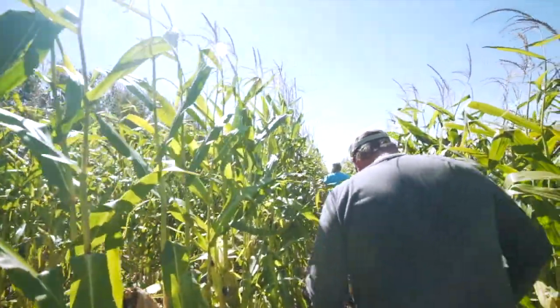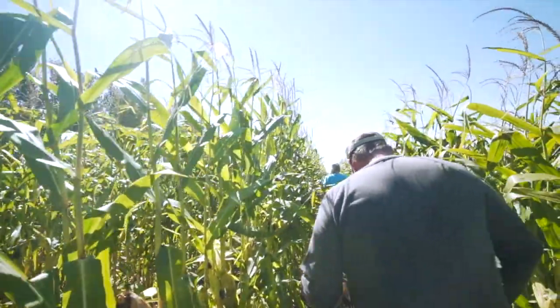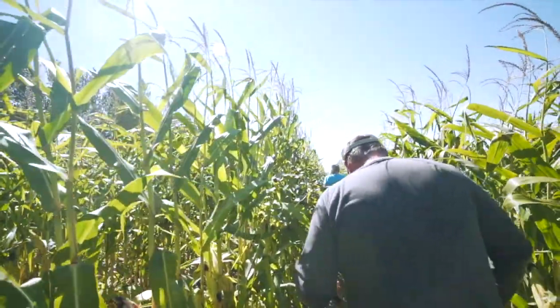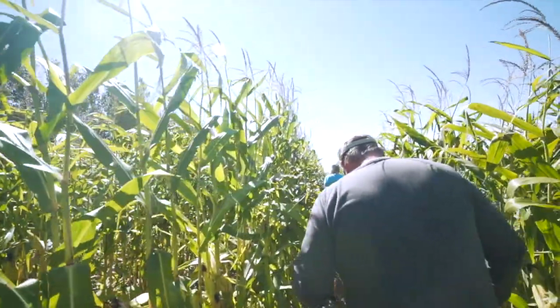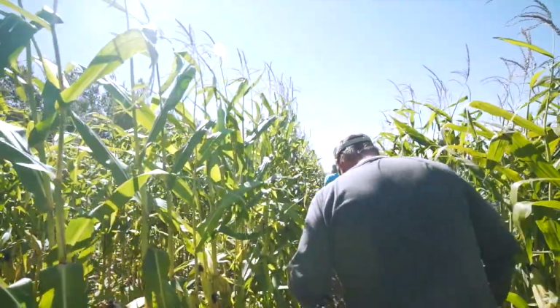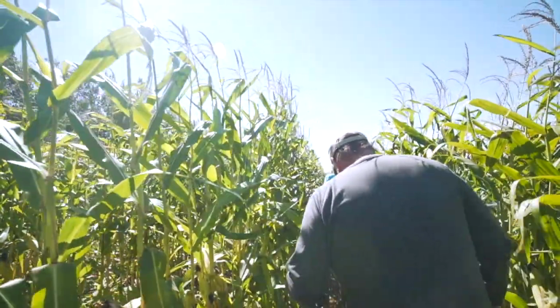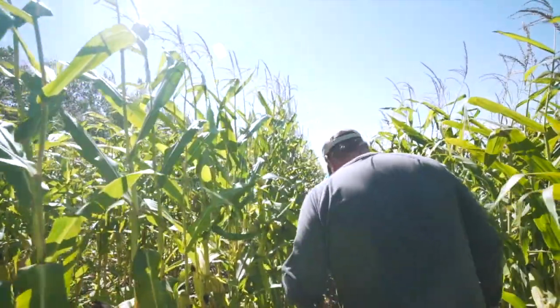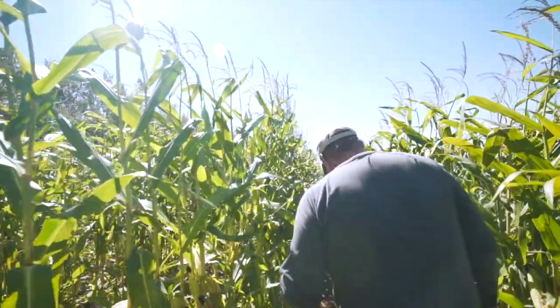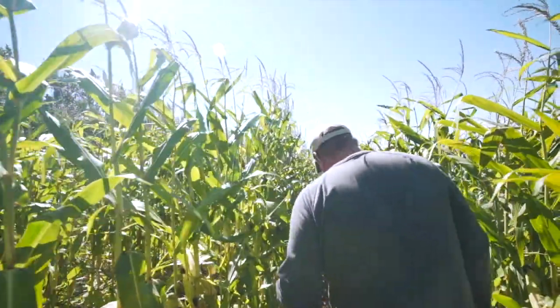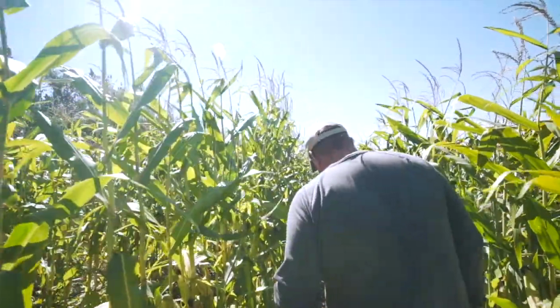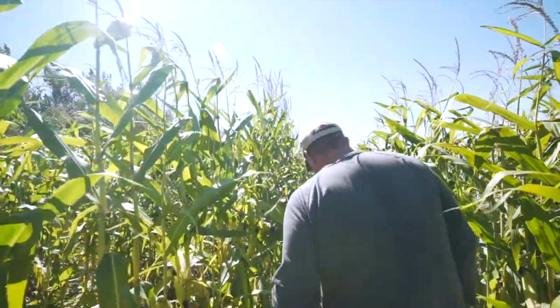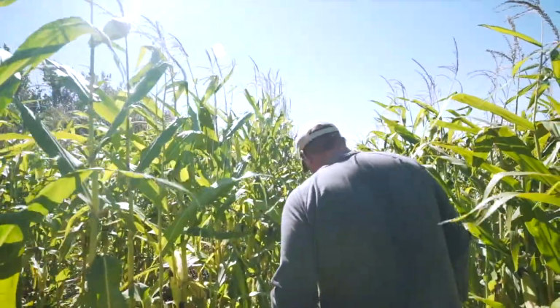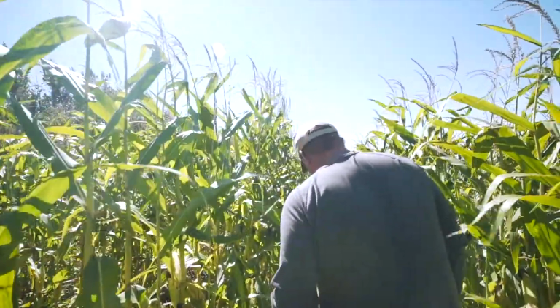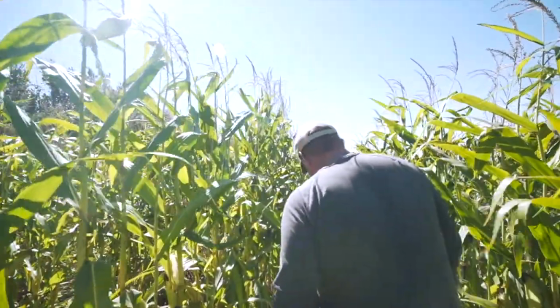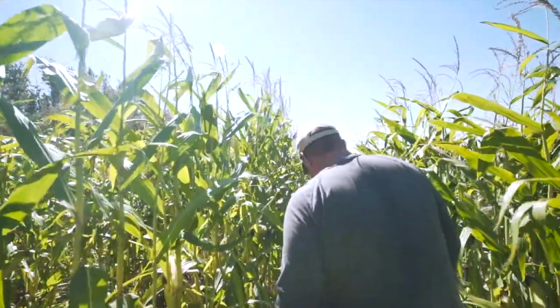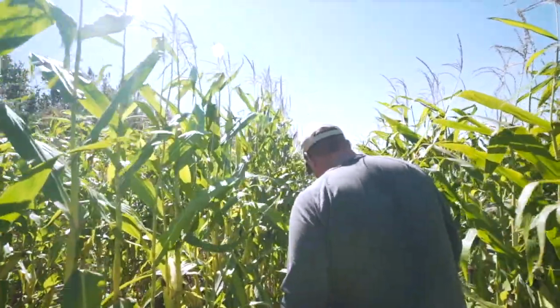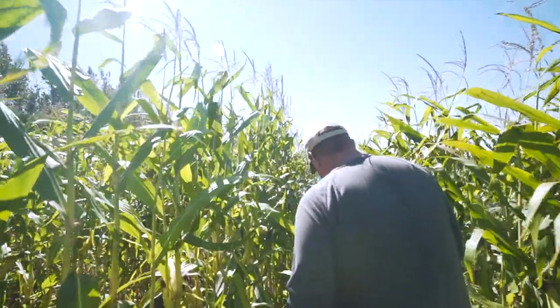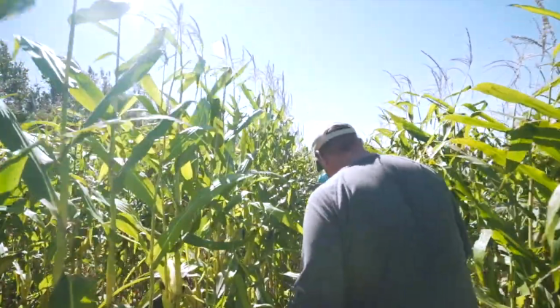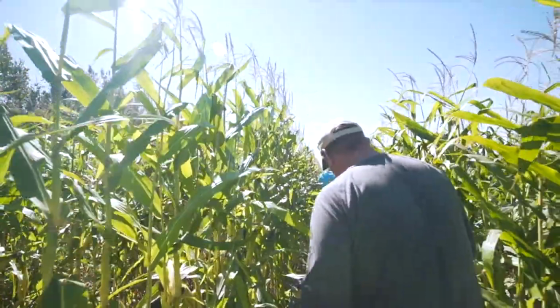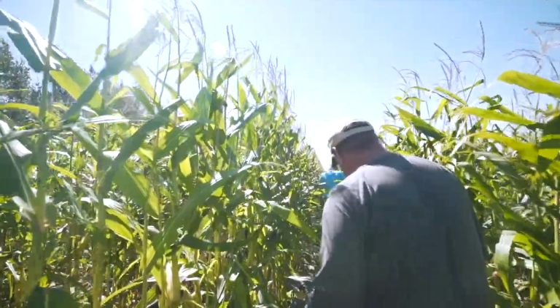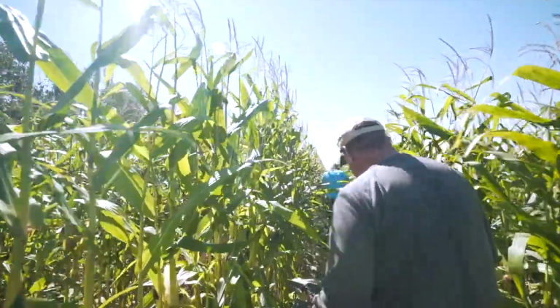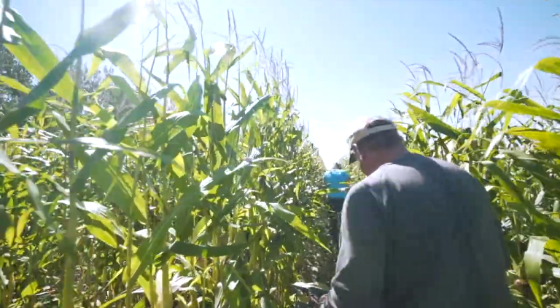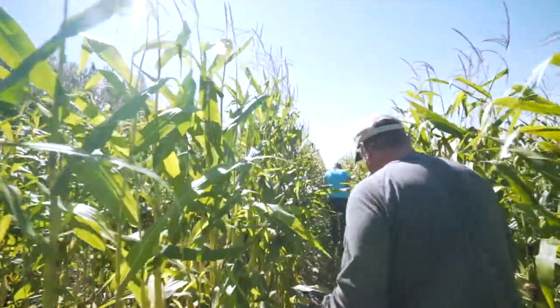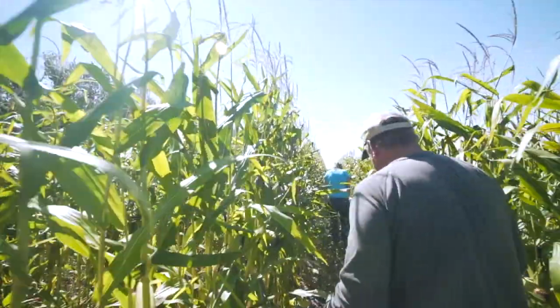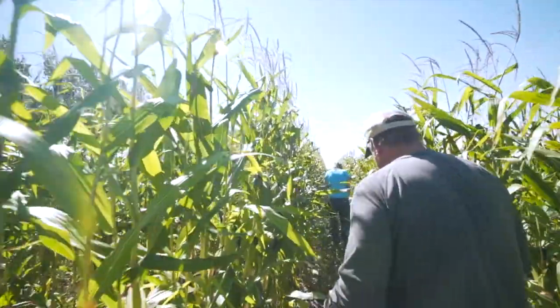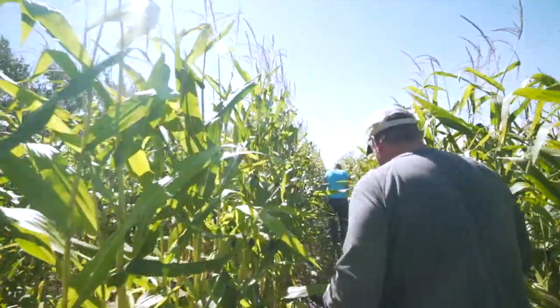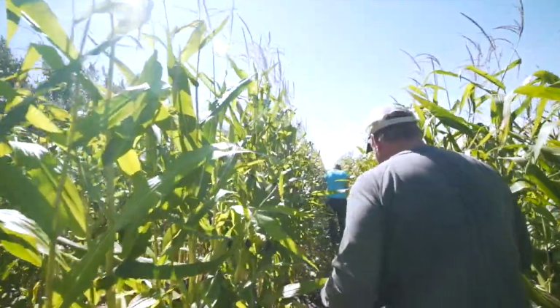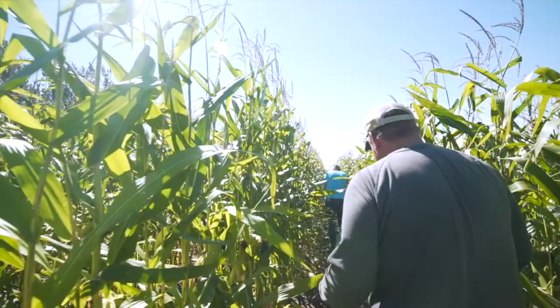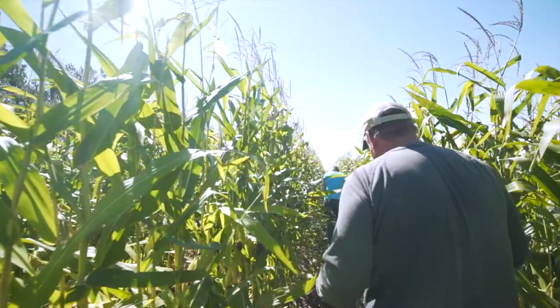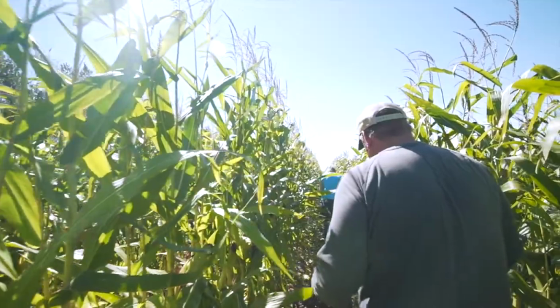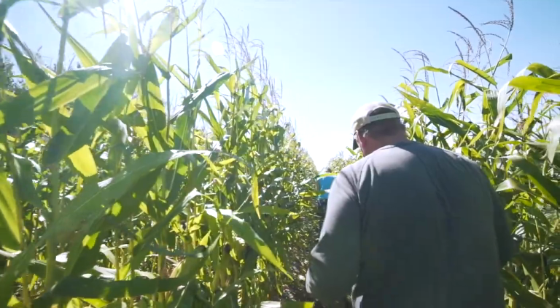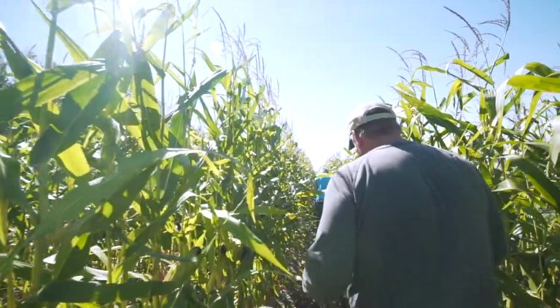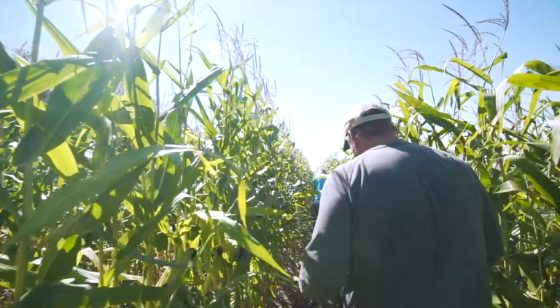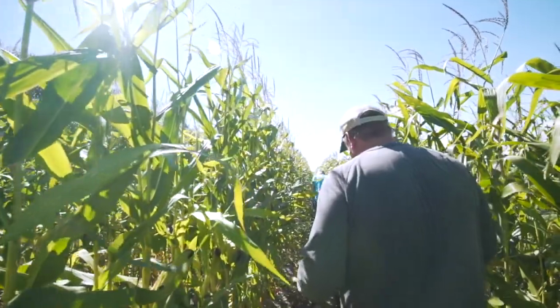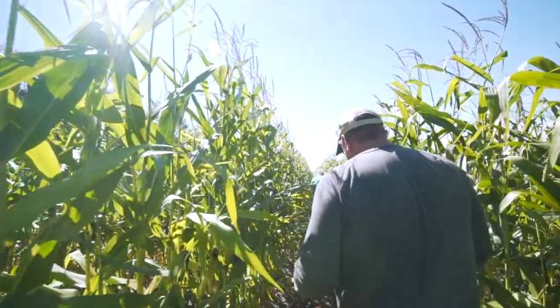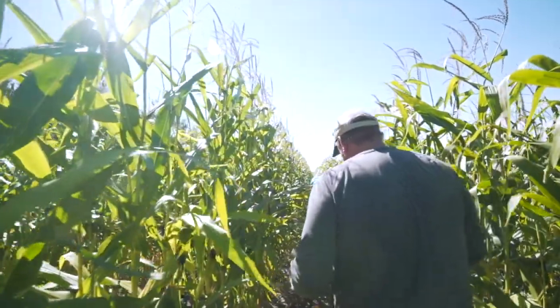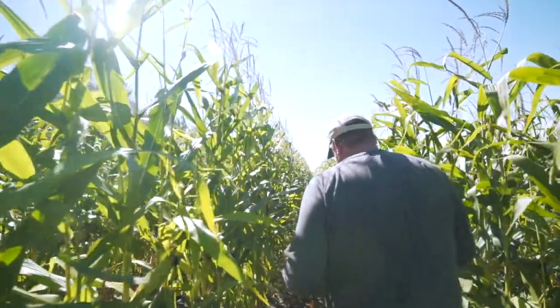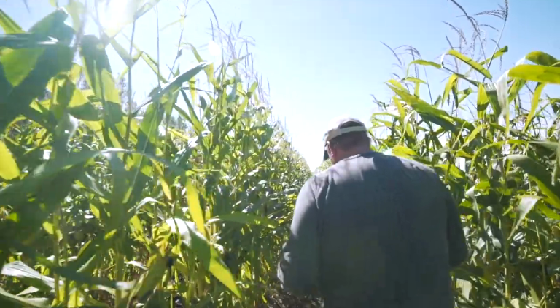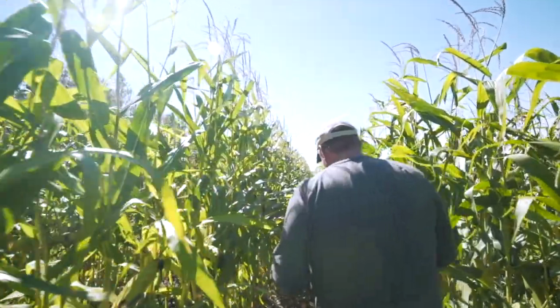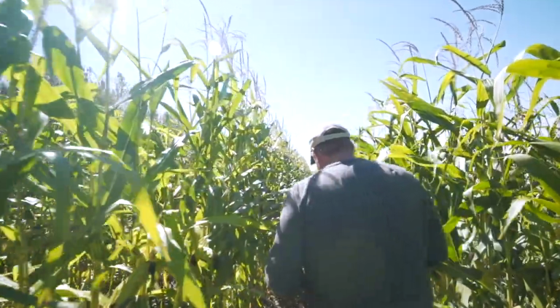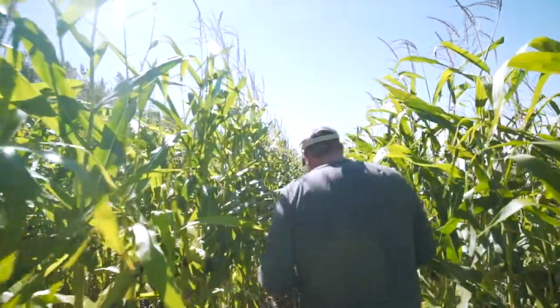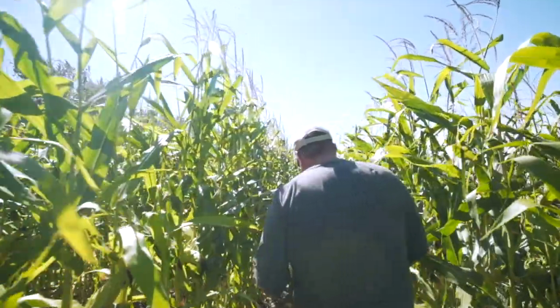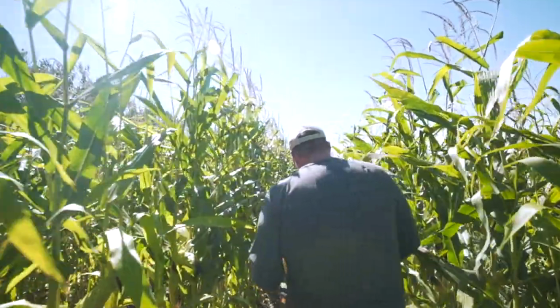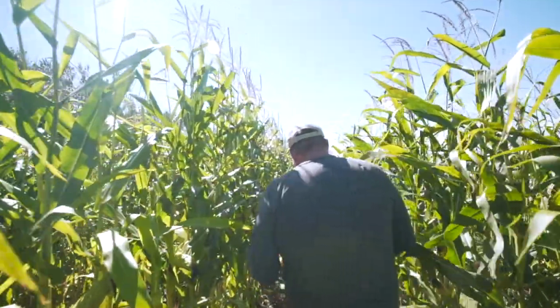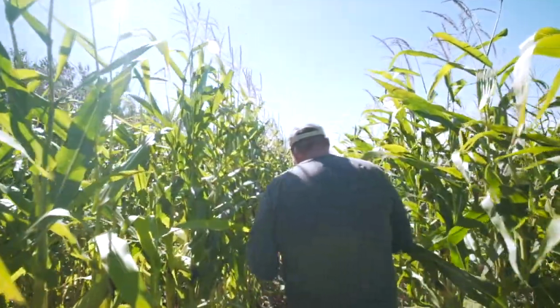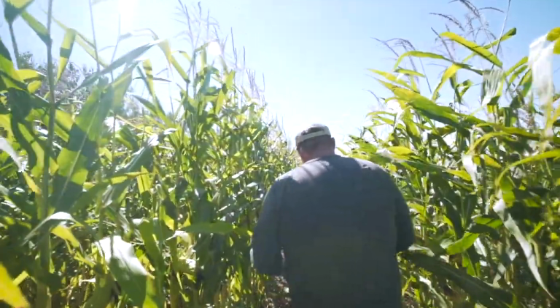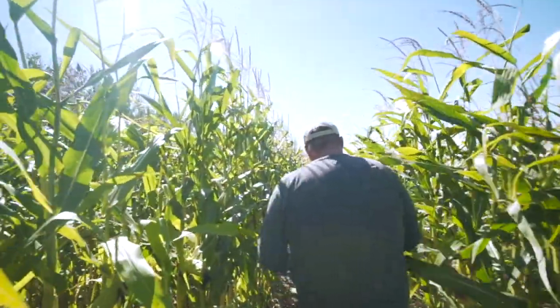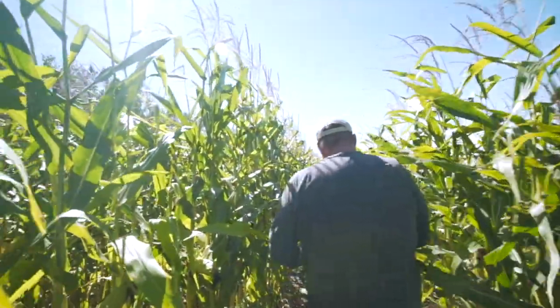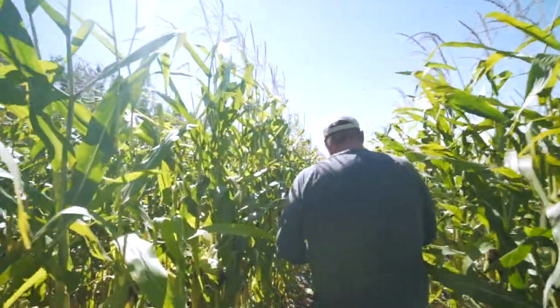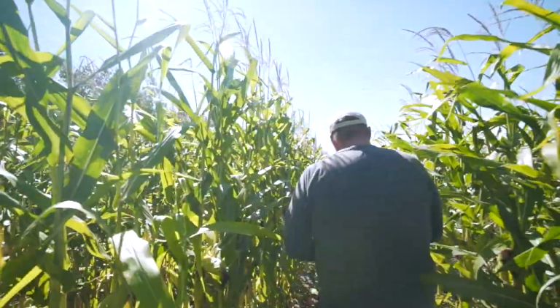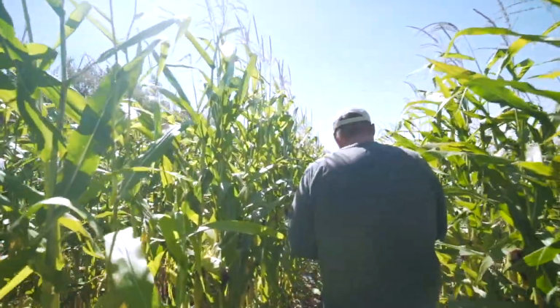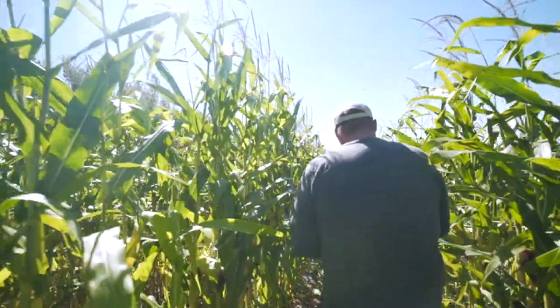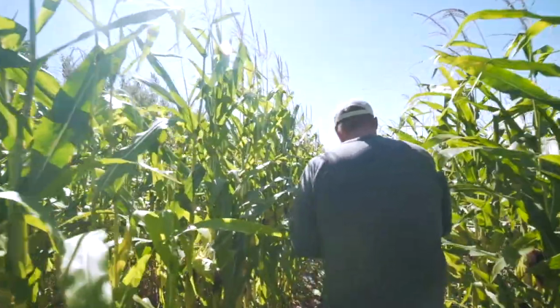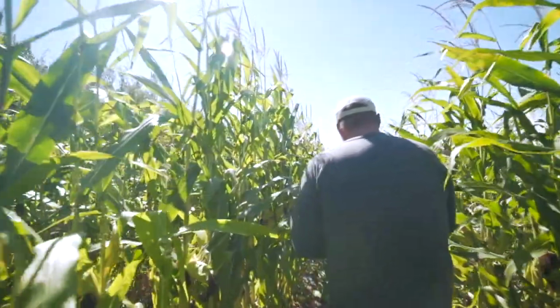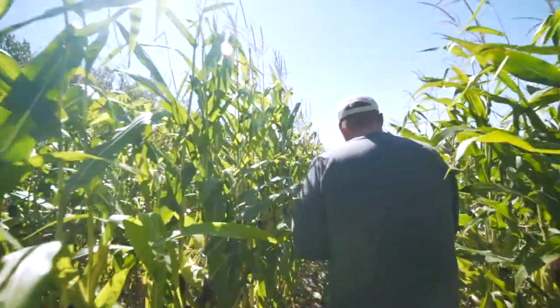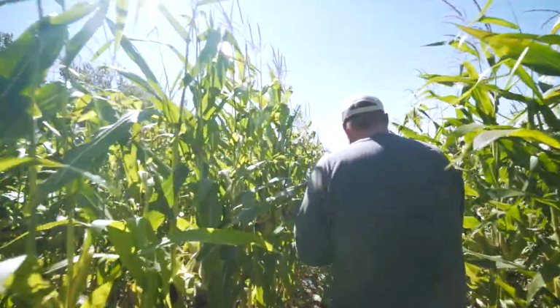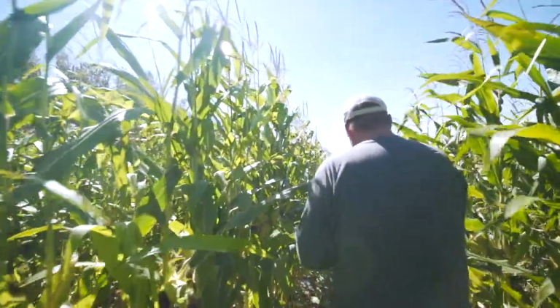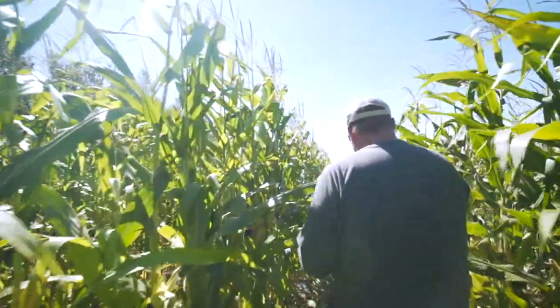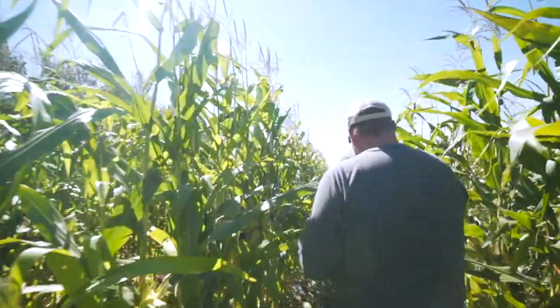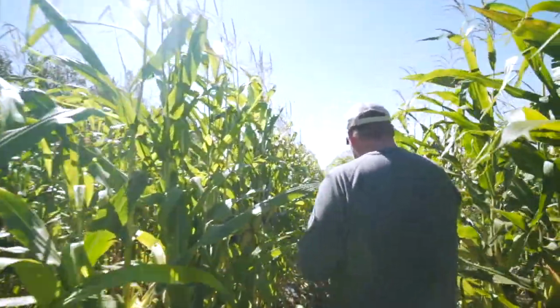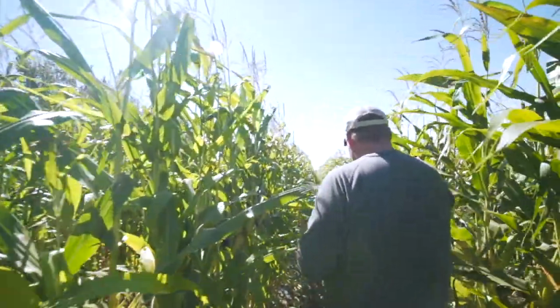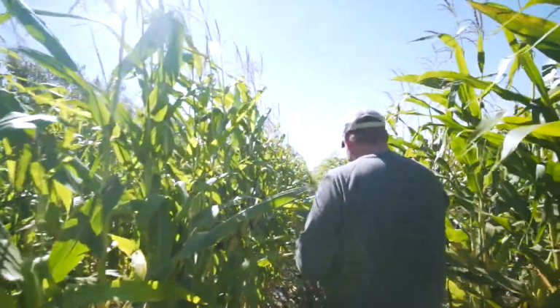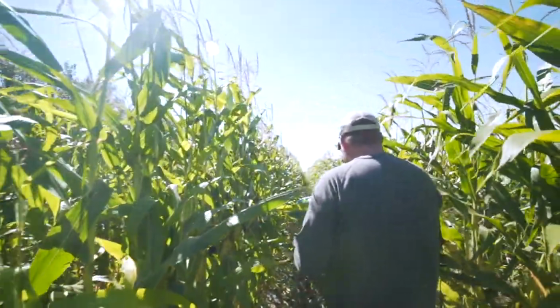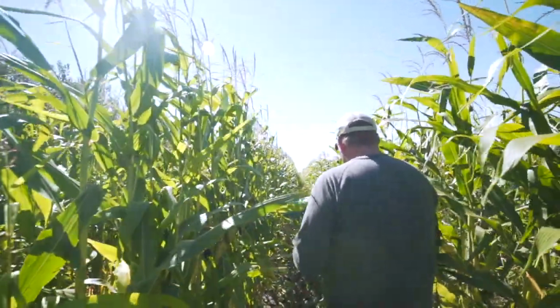We're out here at my place in the 60-inch corn. We're going to show you a little bit of the vegetable garden that we interseeded amongst the corn.